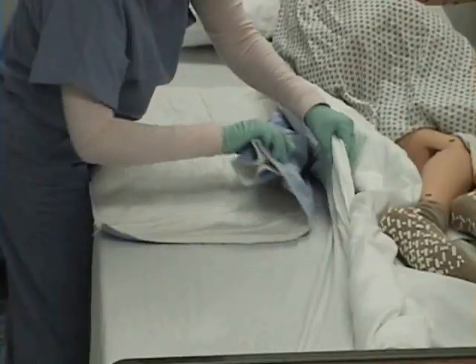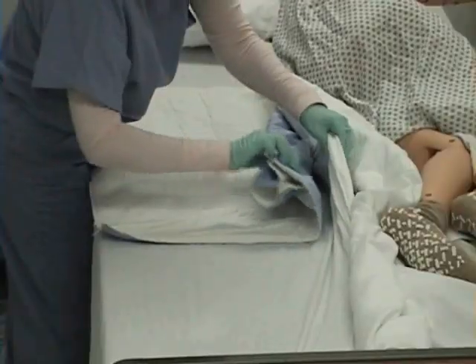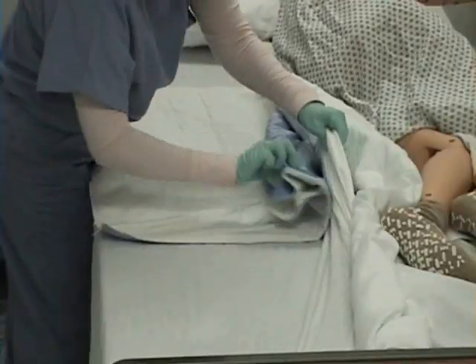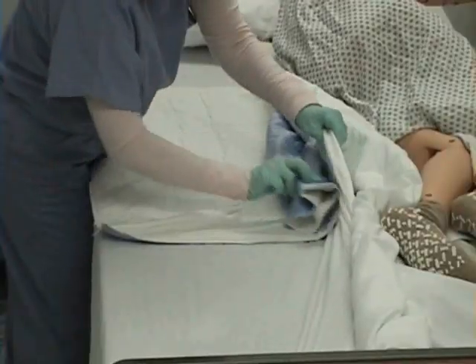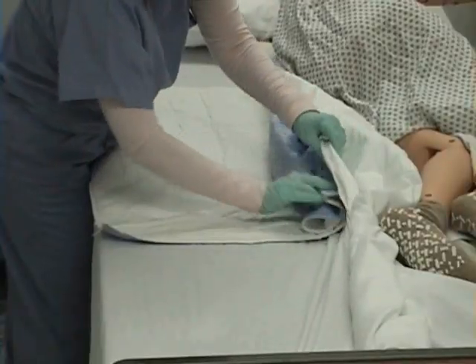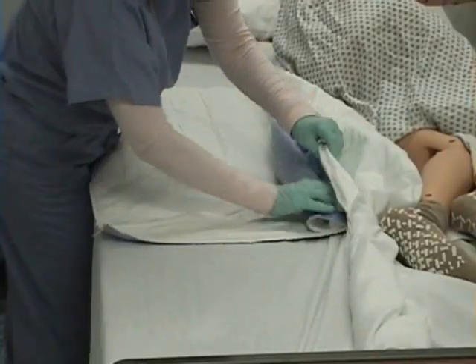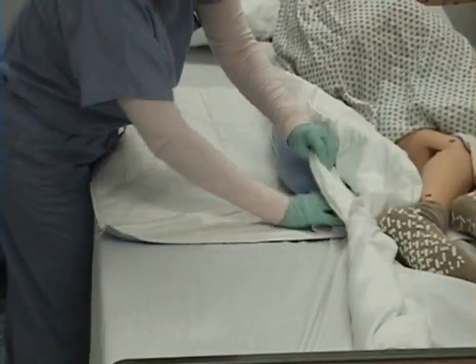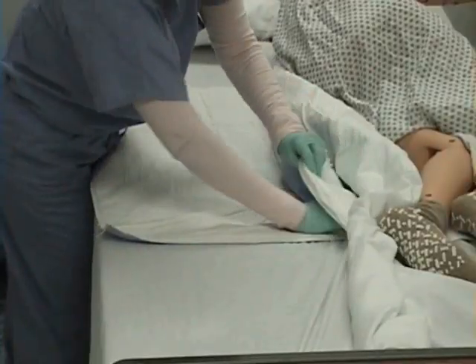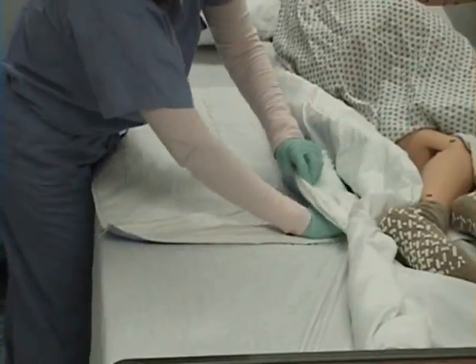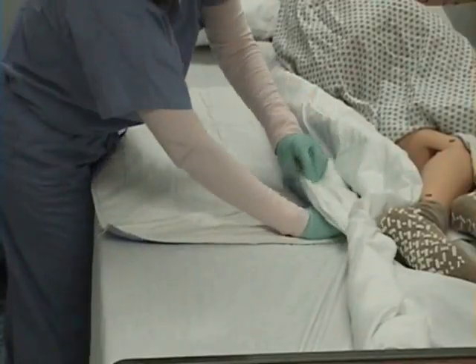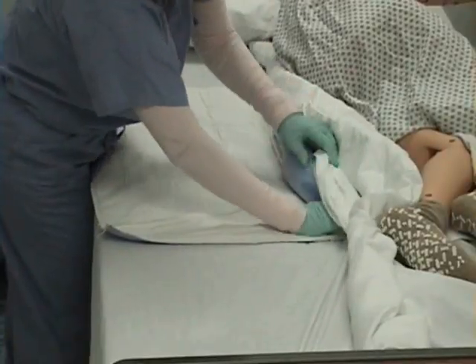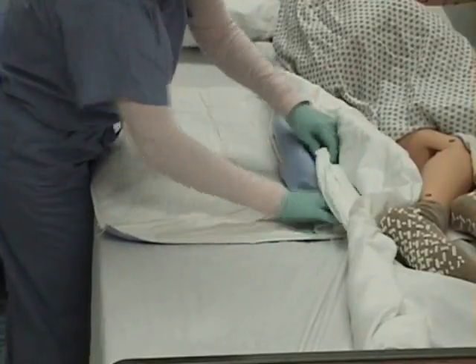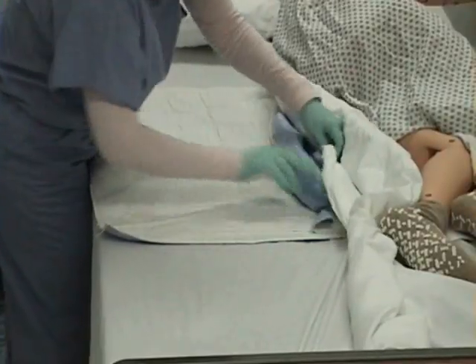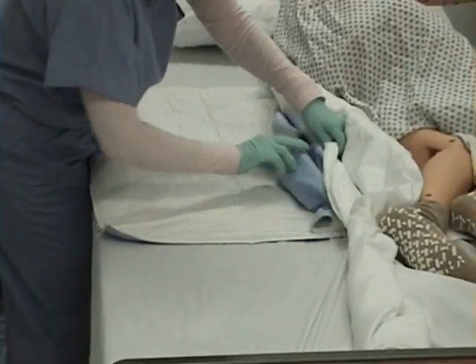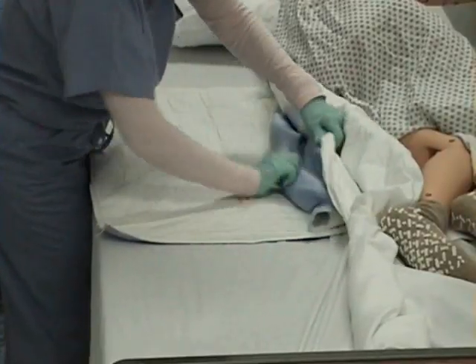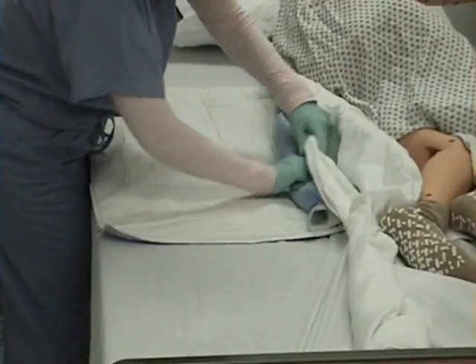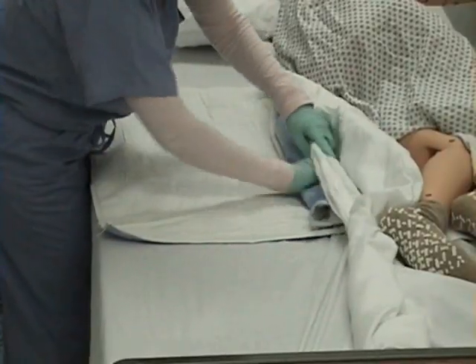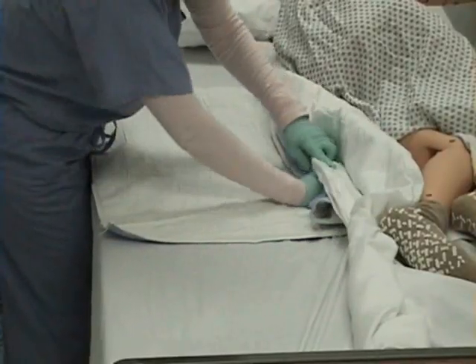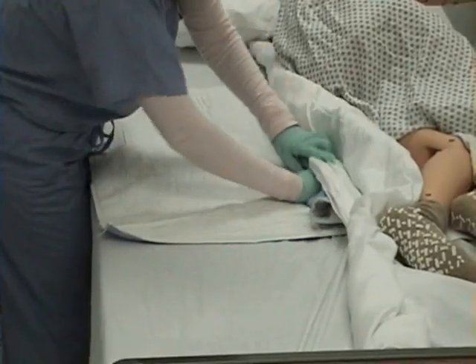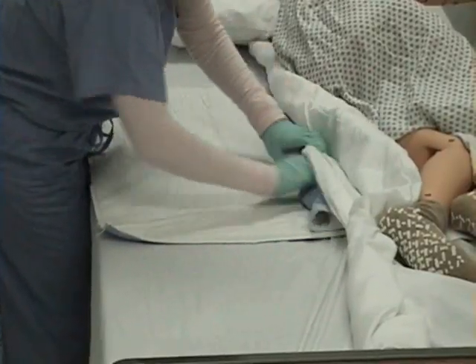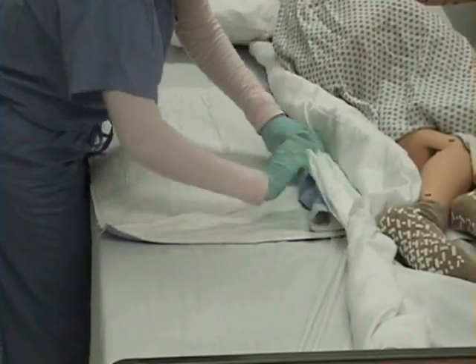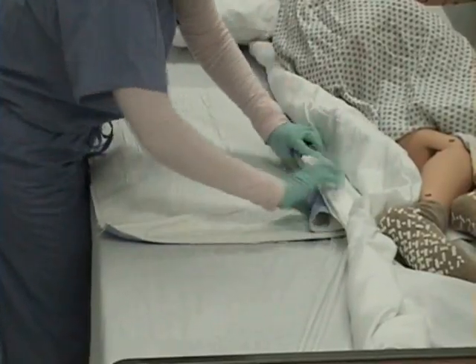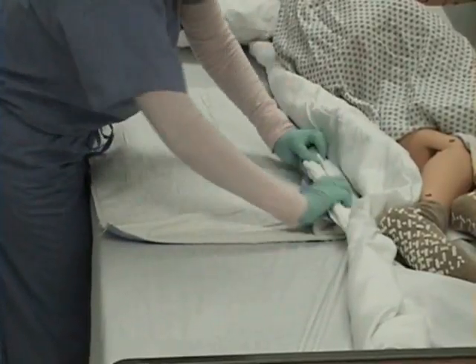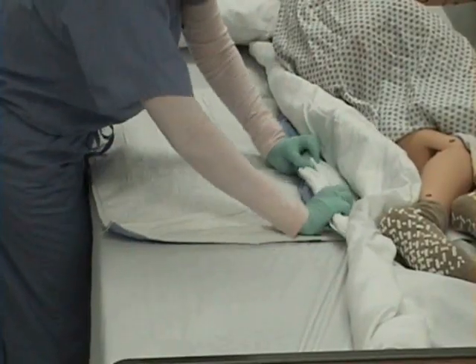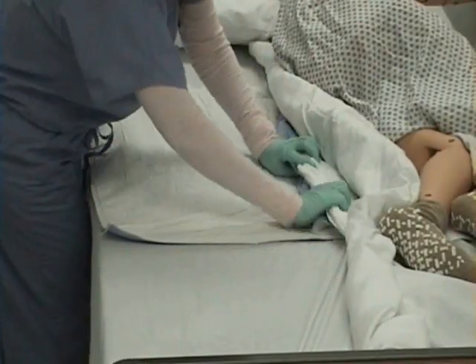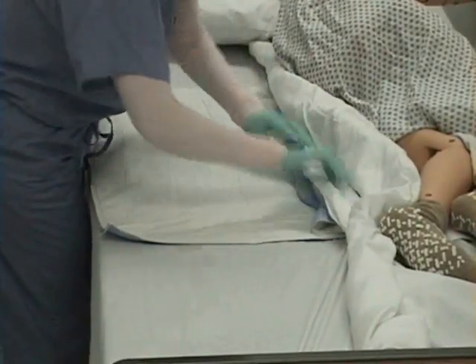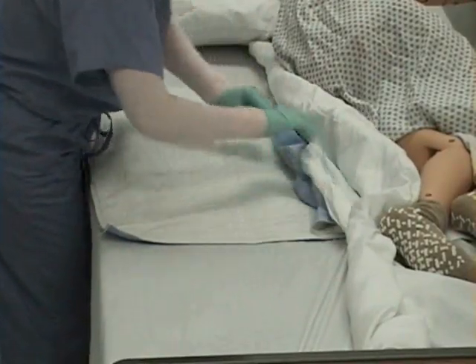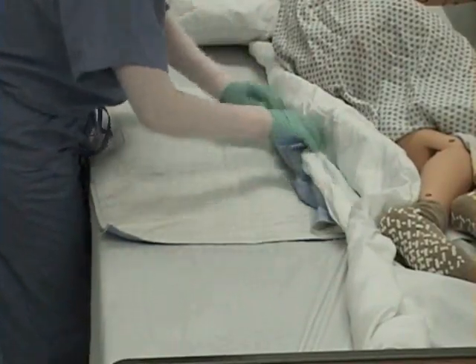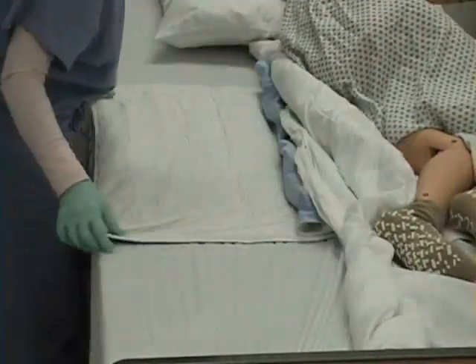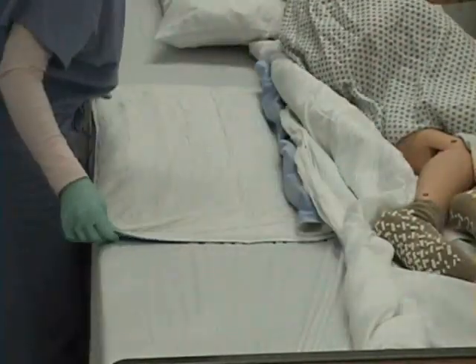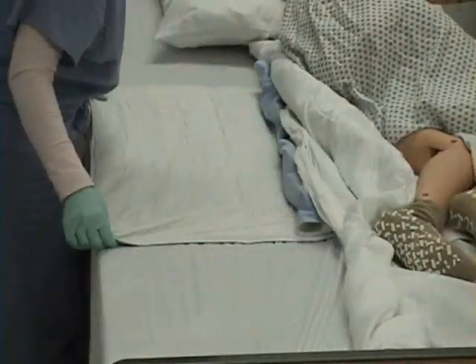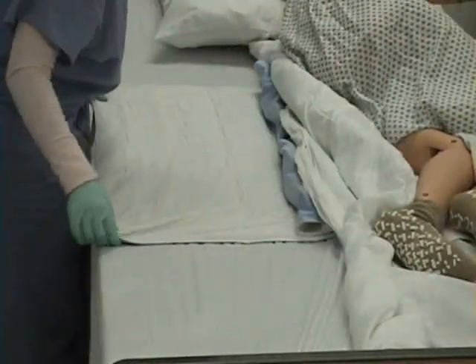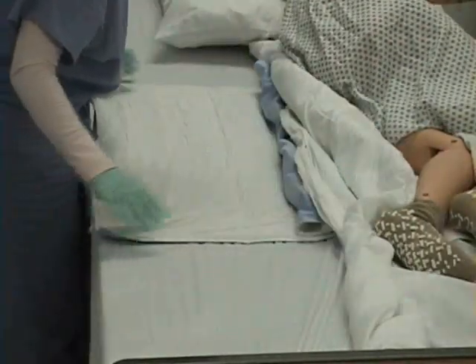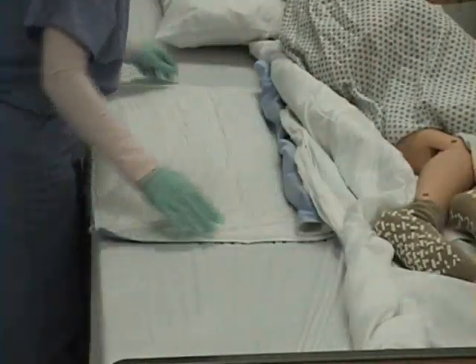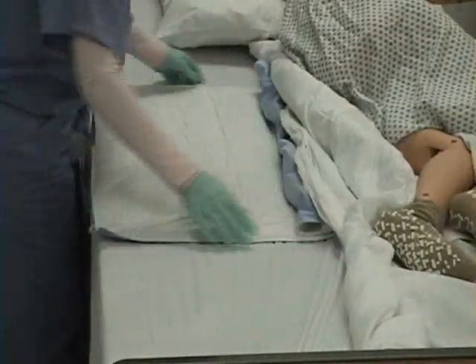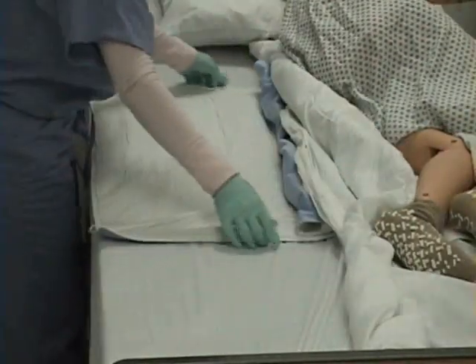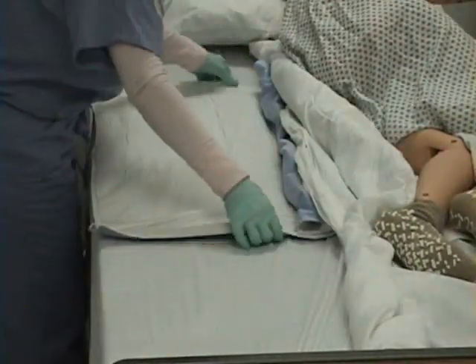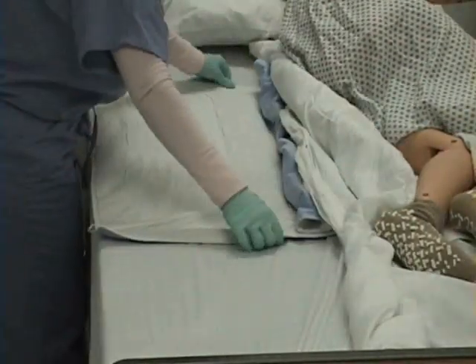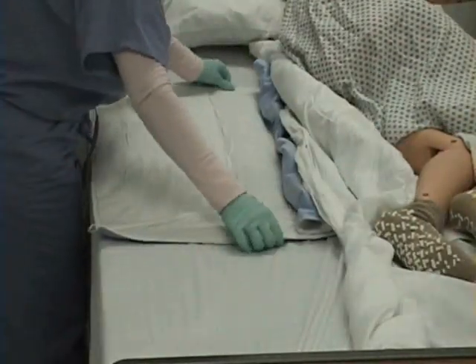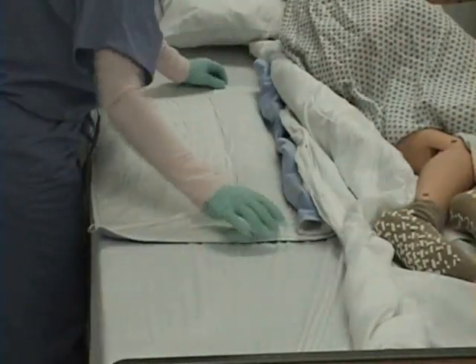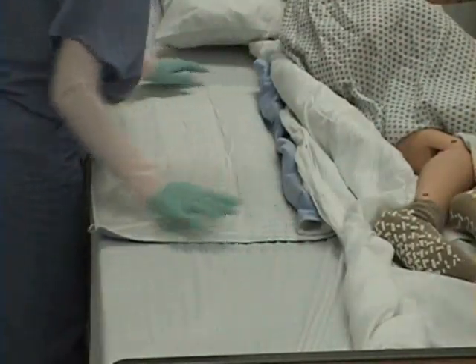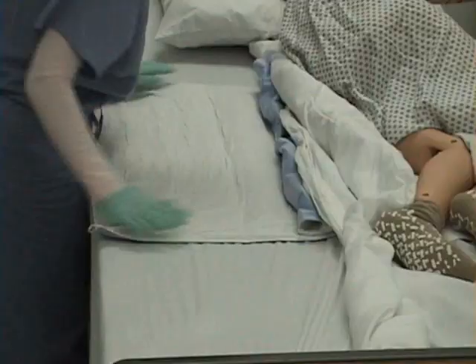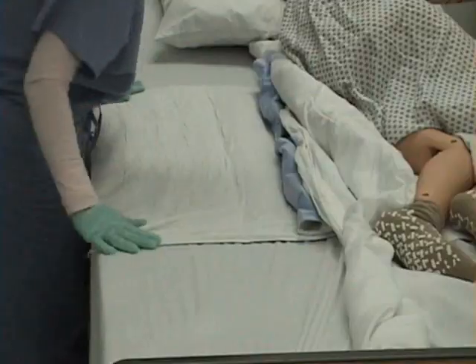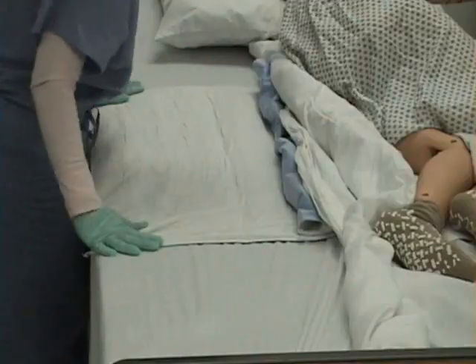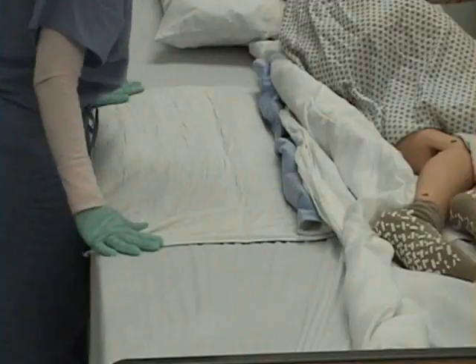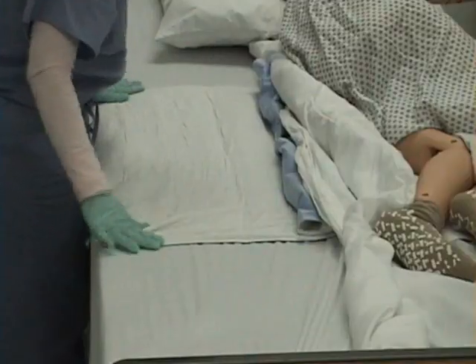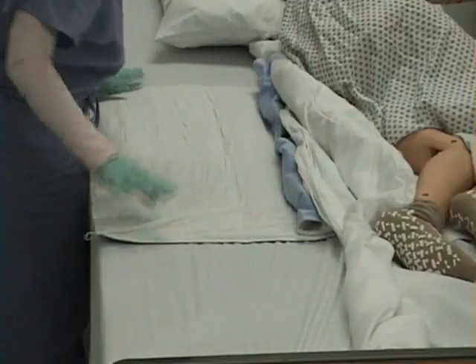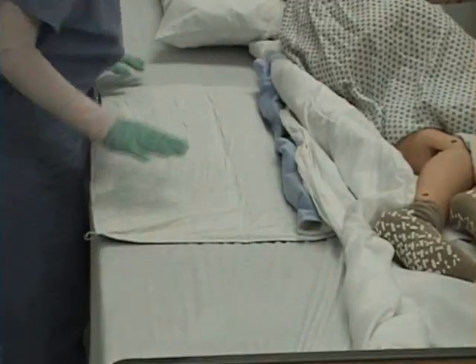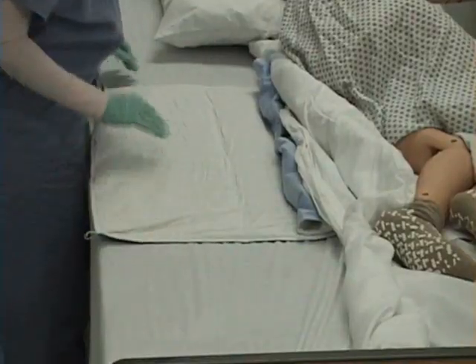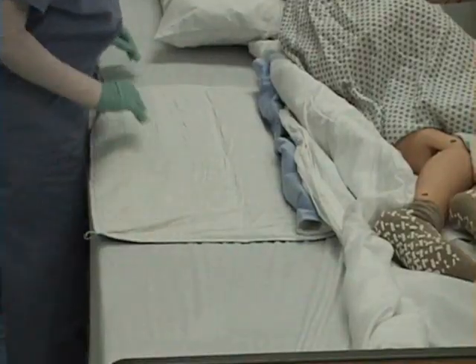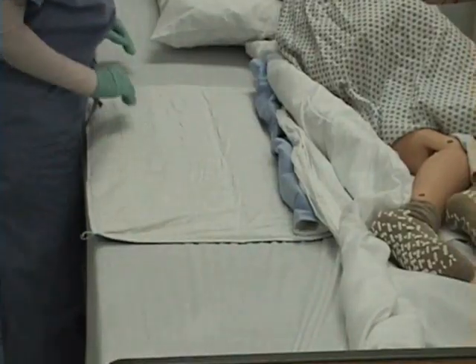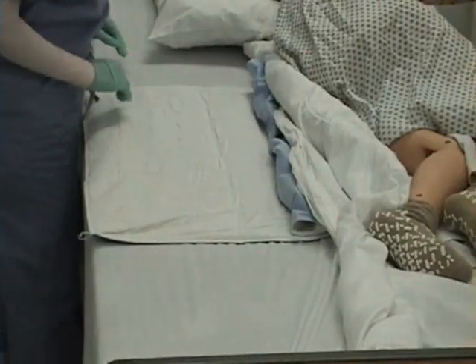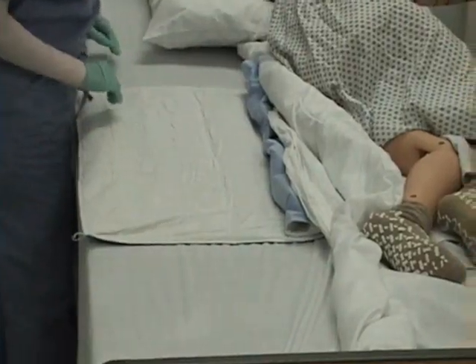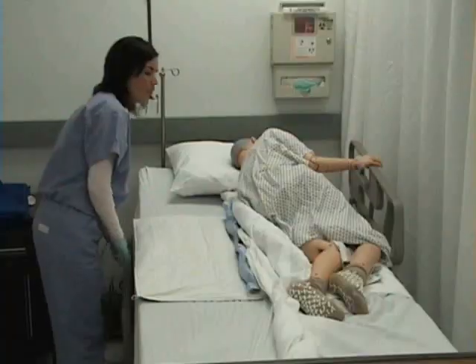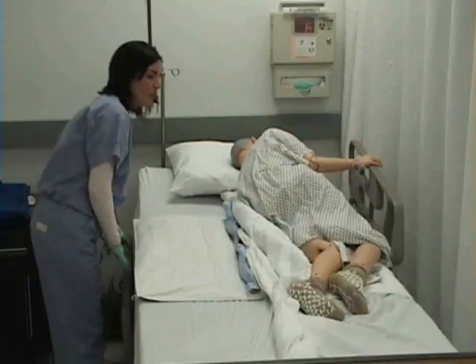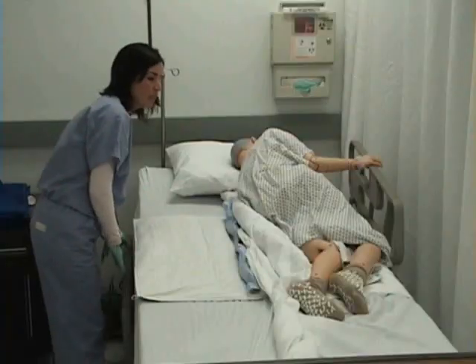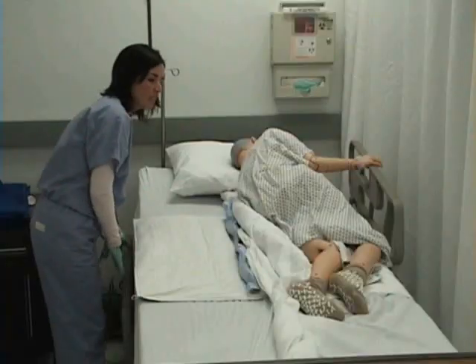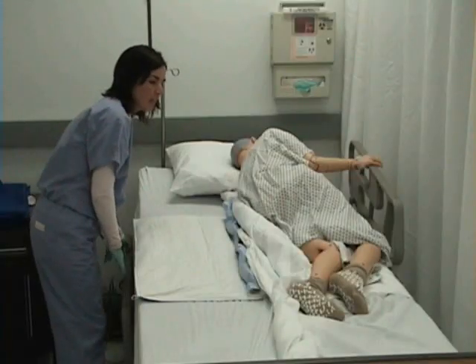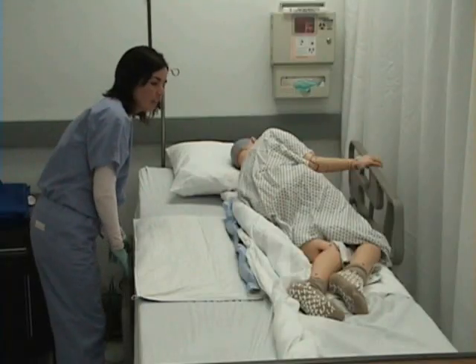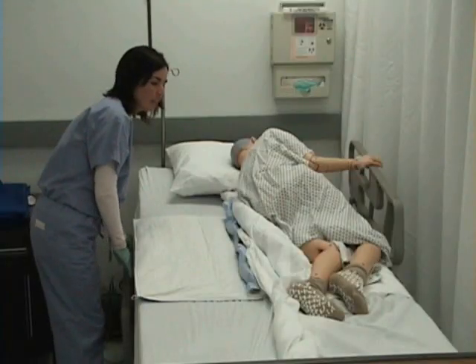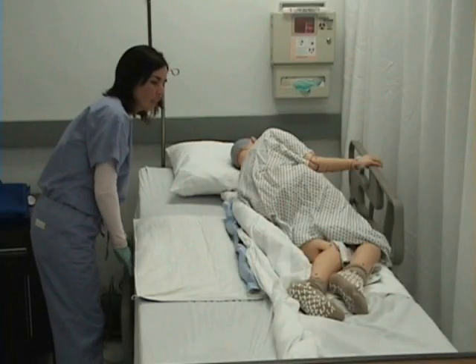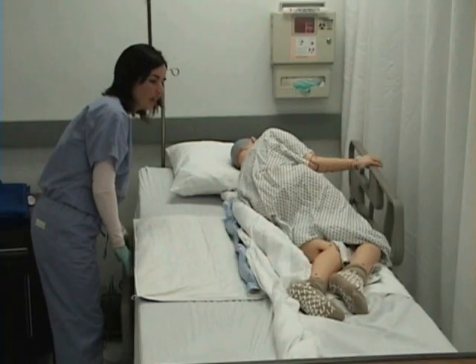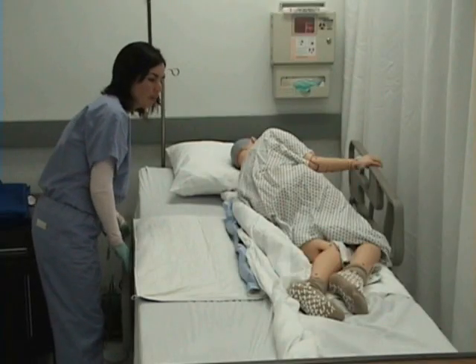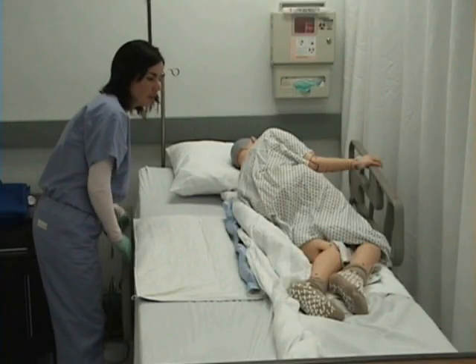I will tuck under my clean sheet. I want to make sure that I don't have wrinkles in my sheets. I will put the side rail up.